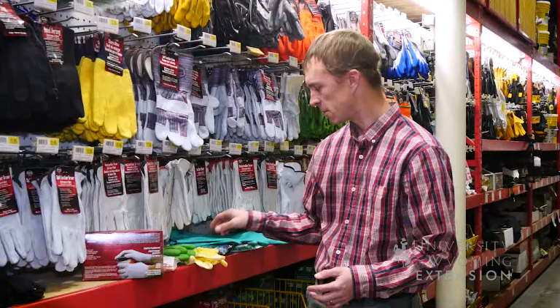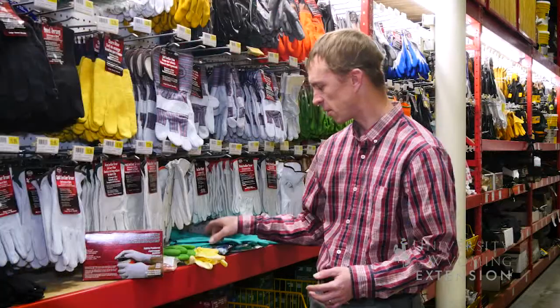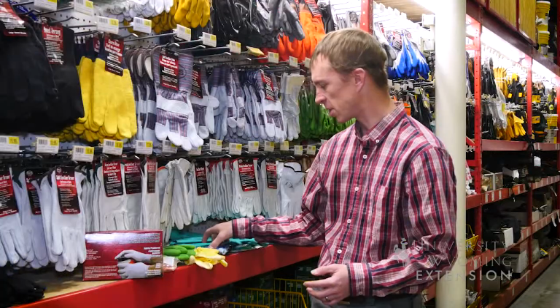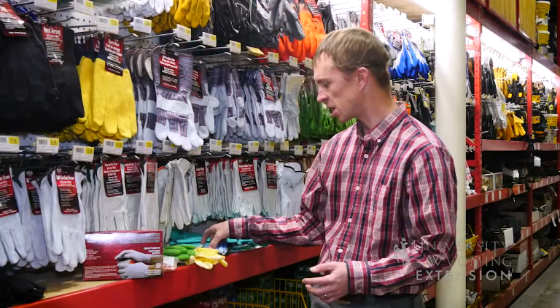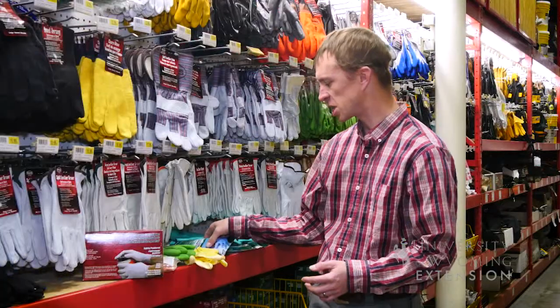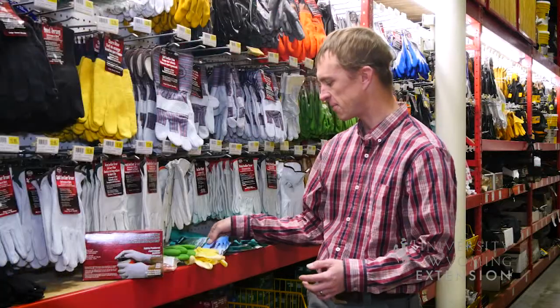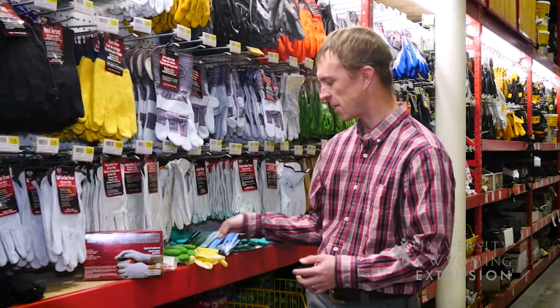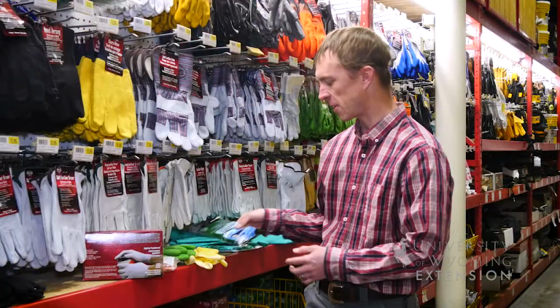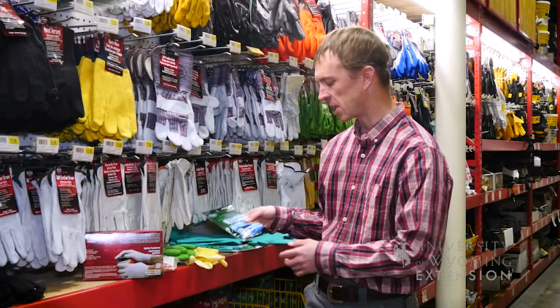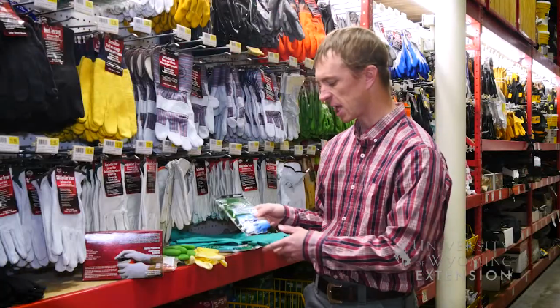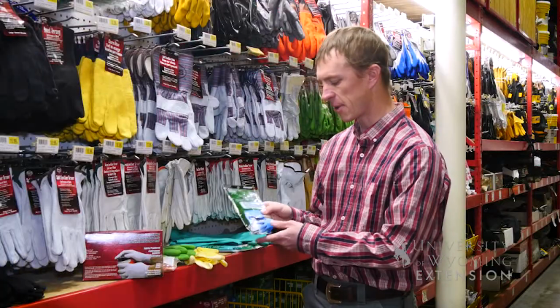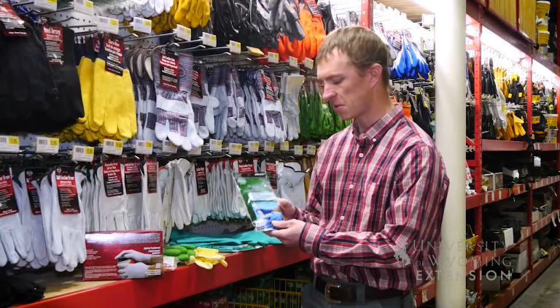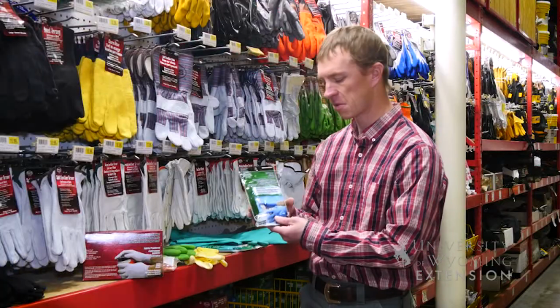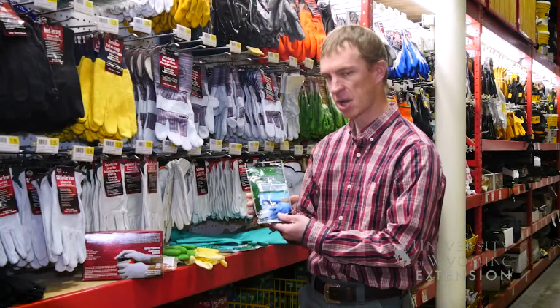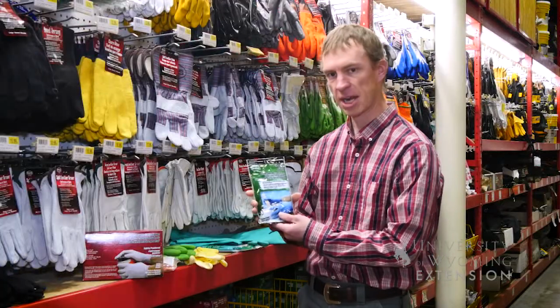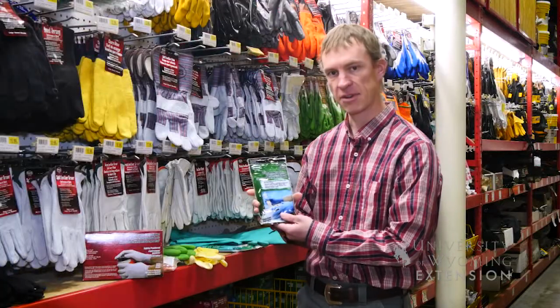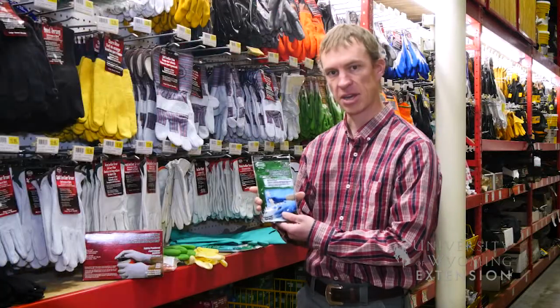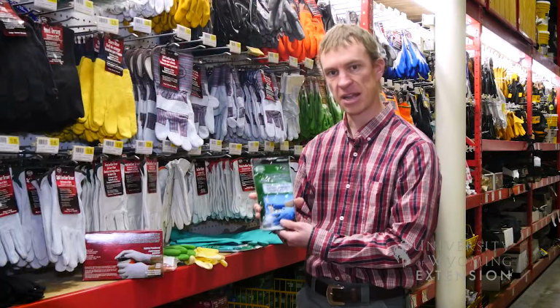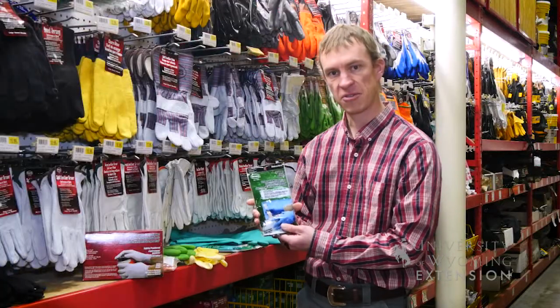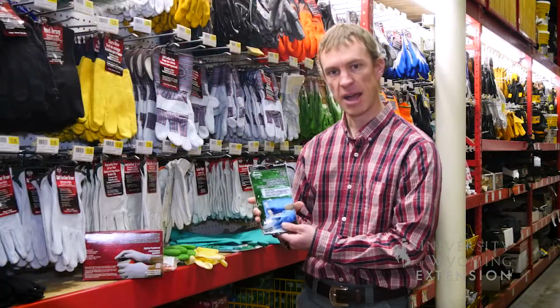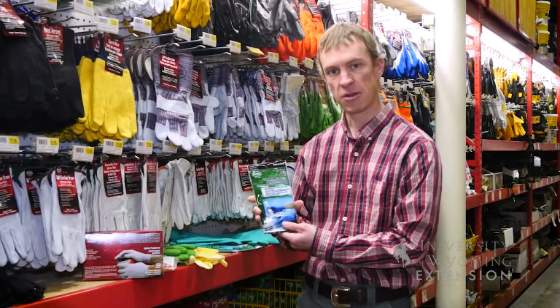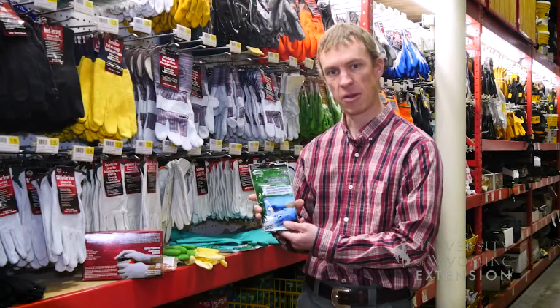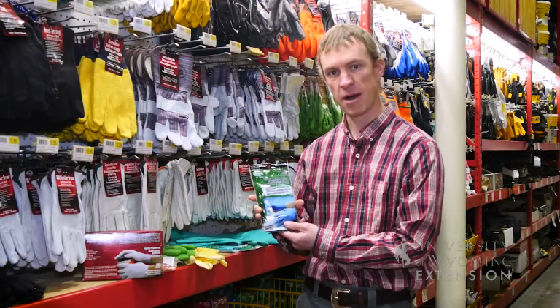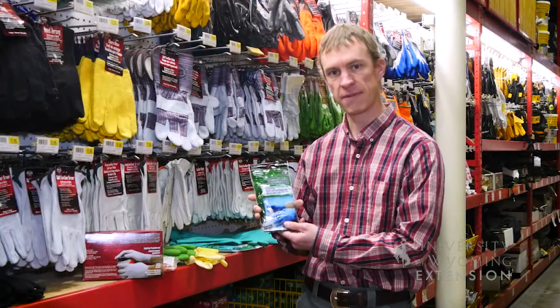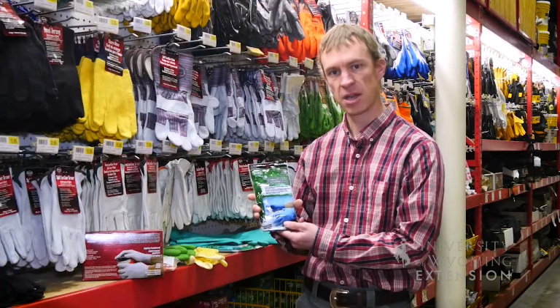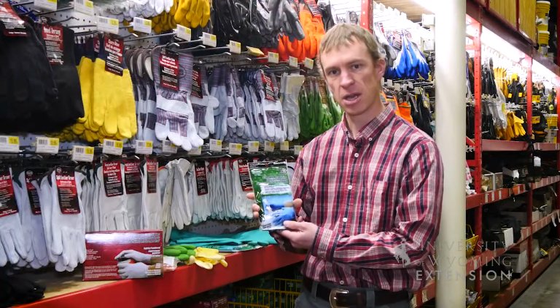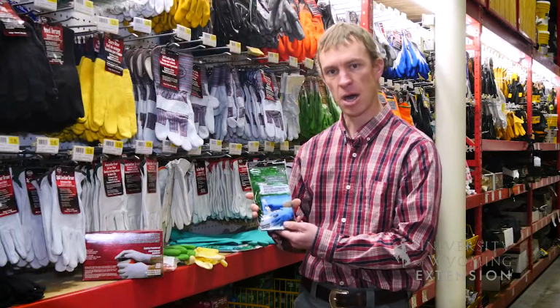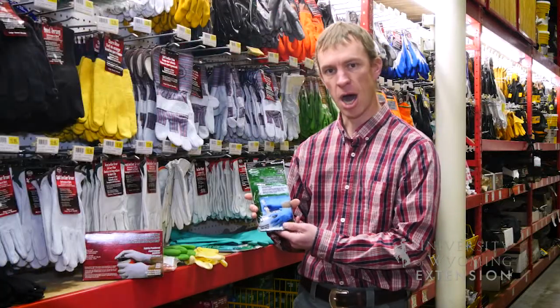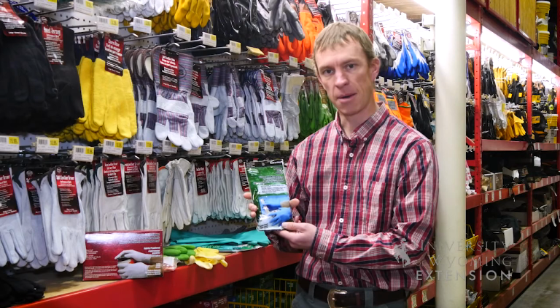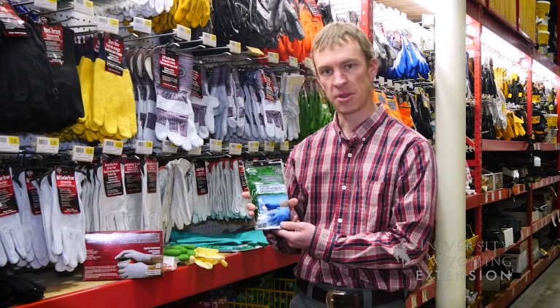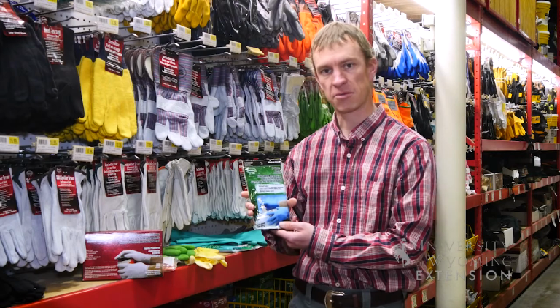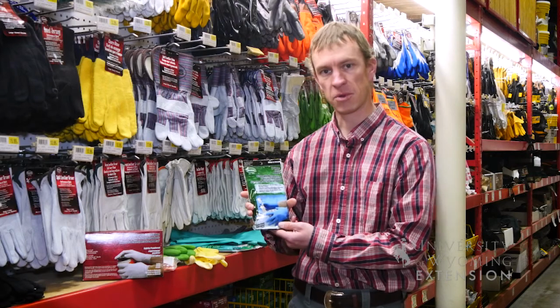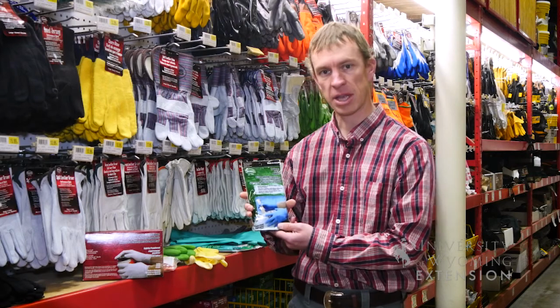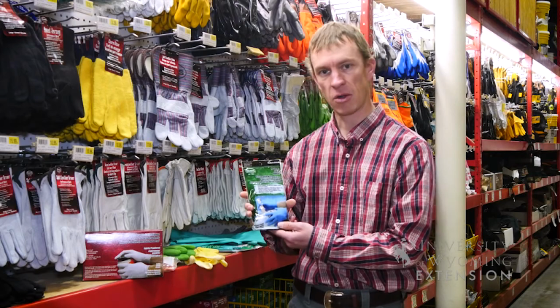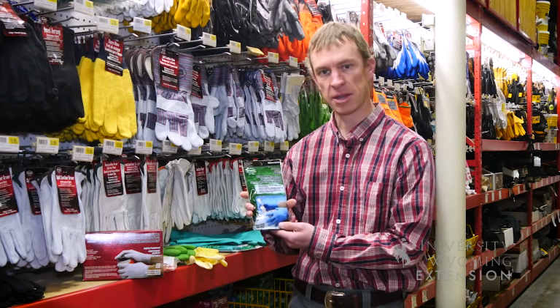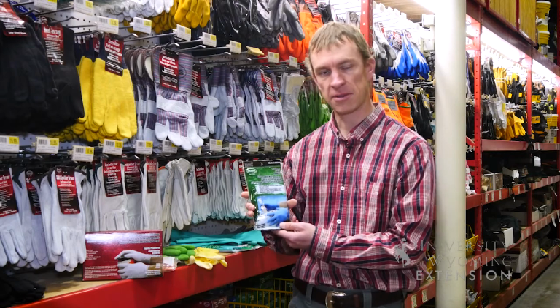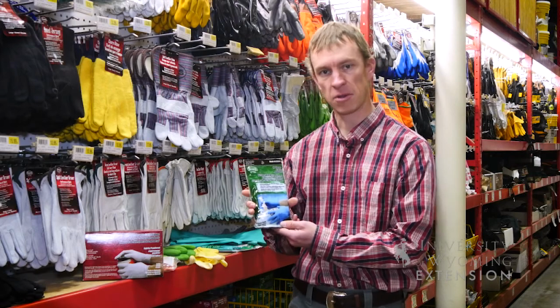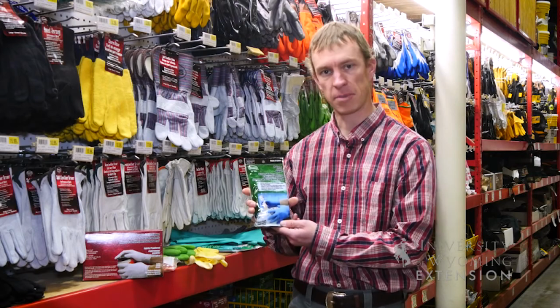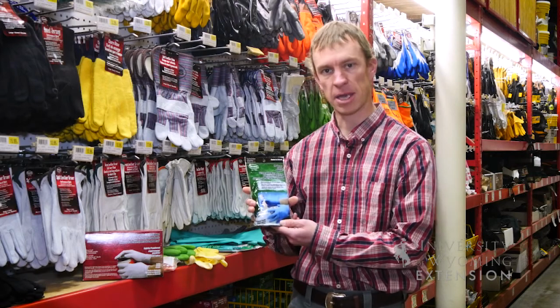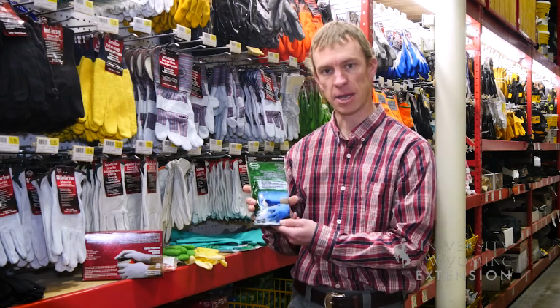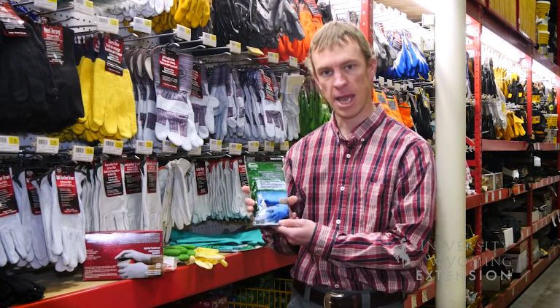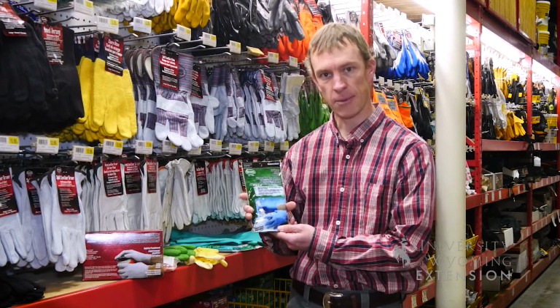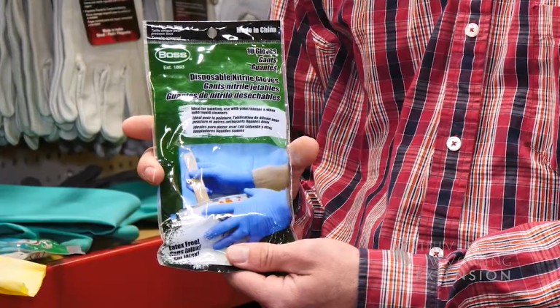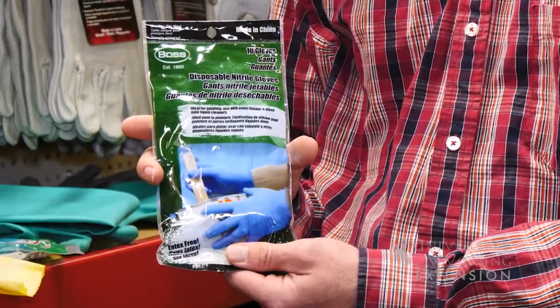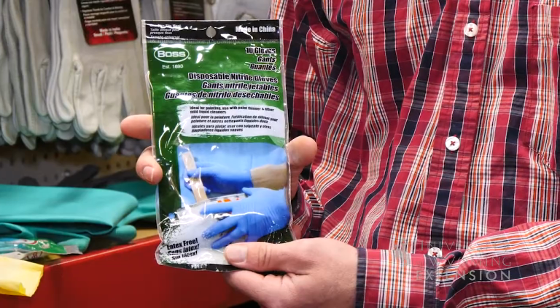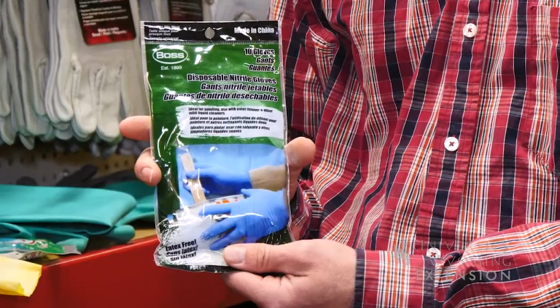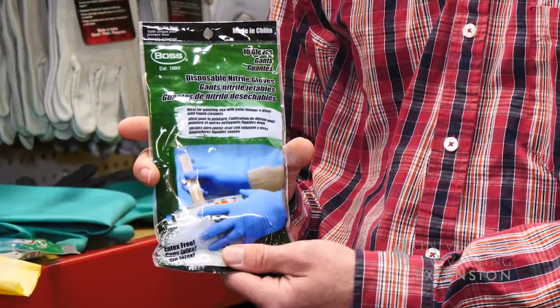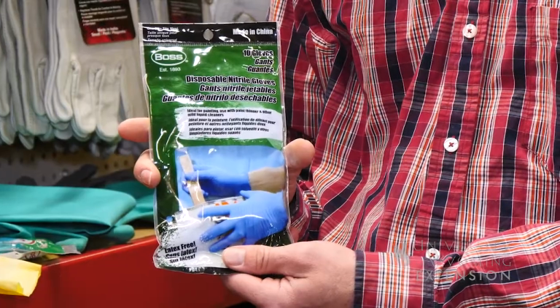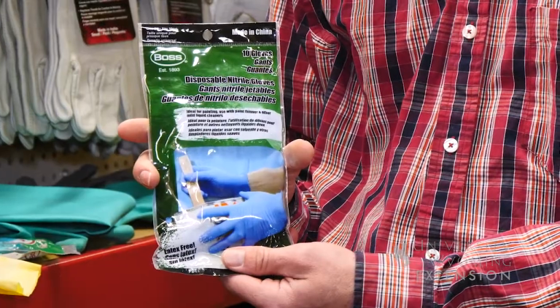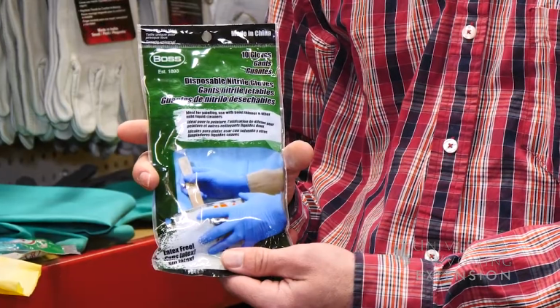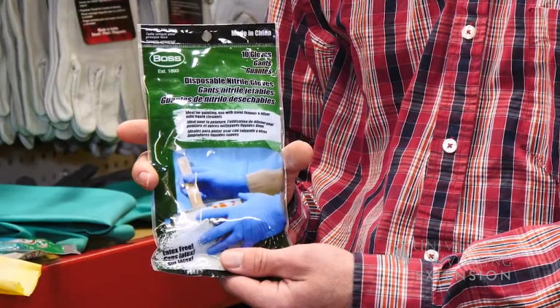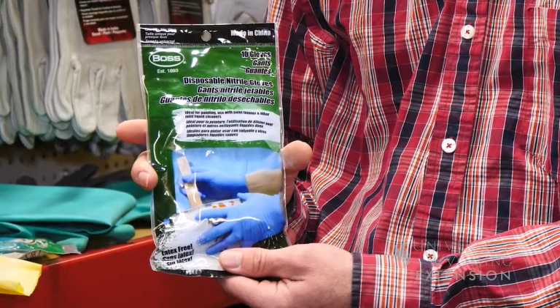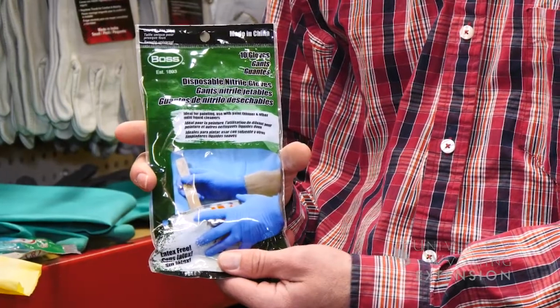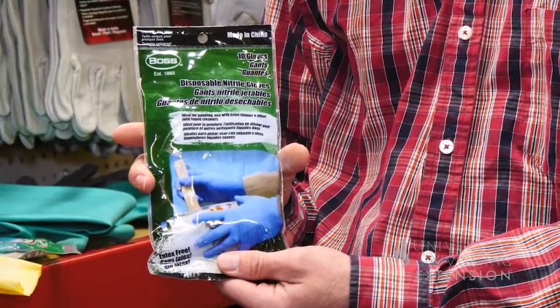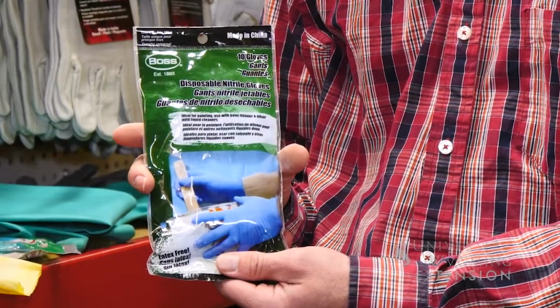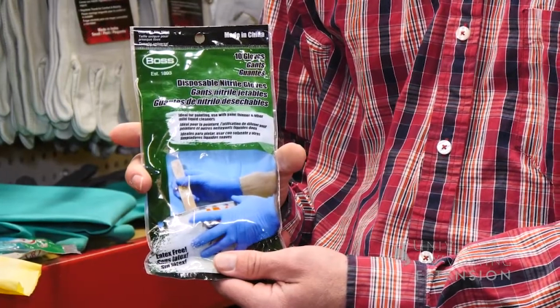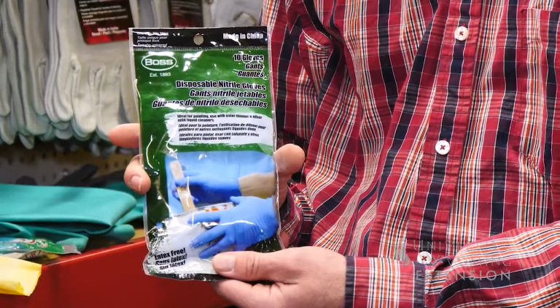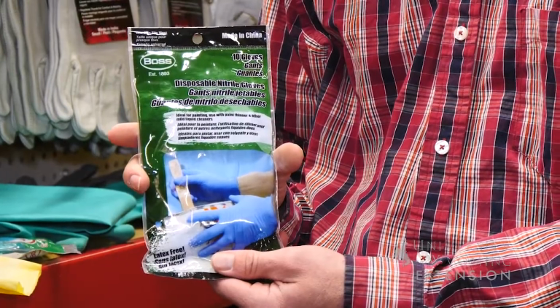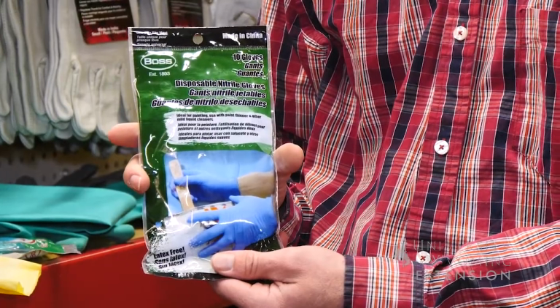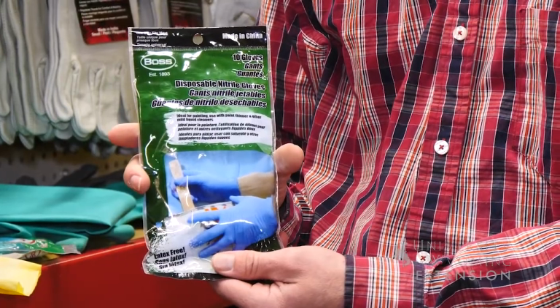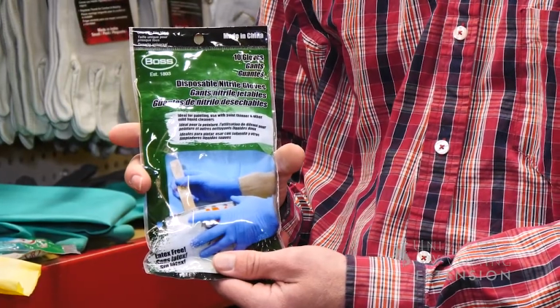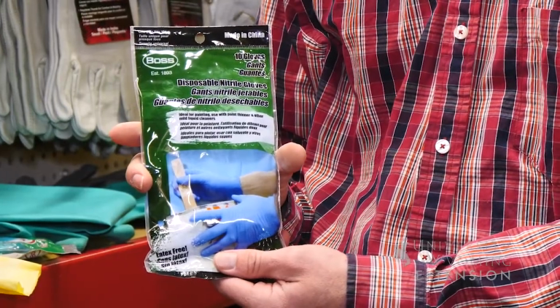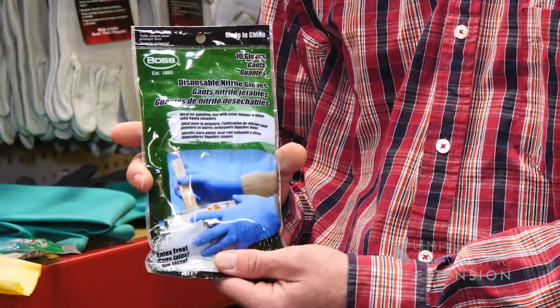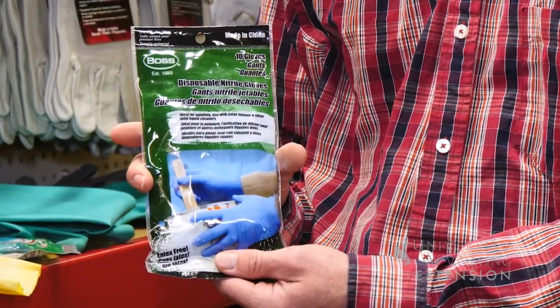We really should be thinking about some kind of a nitrile glove — that's really going to be a chemical resistant glove and is going to provide you the appropriate protection.